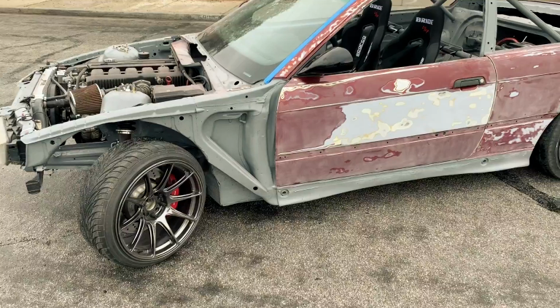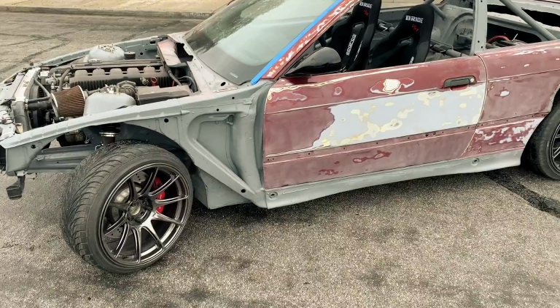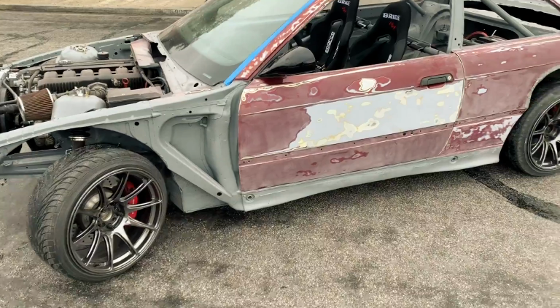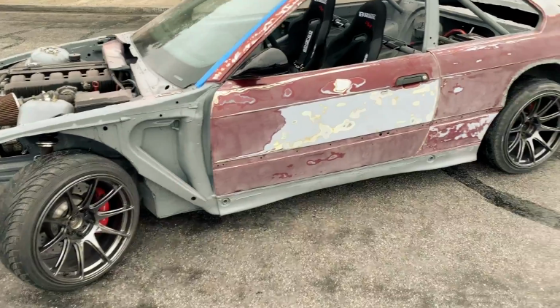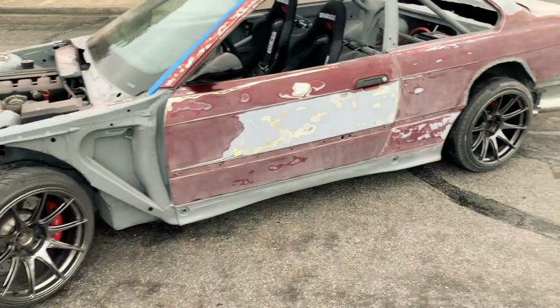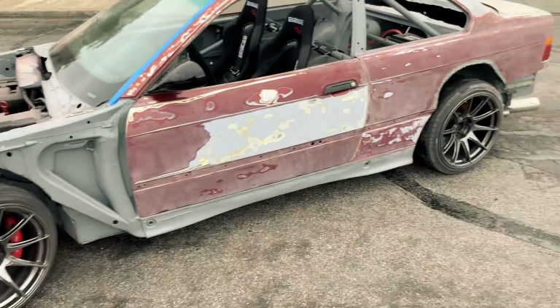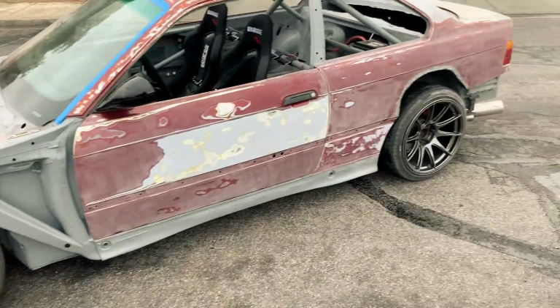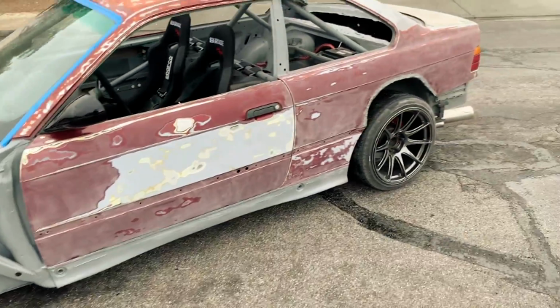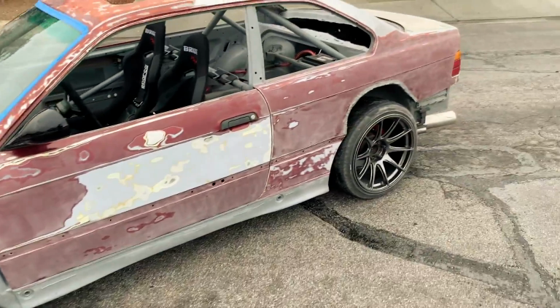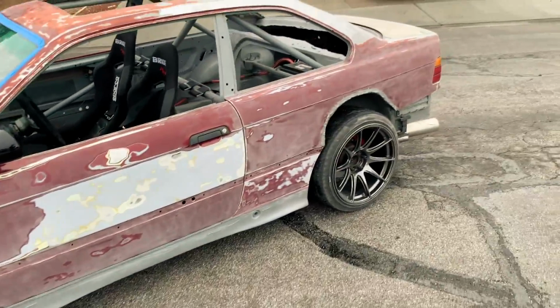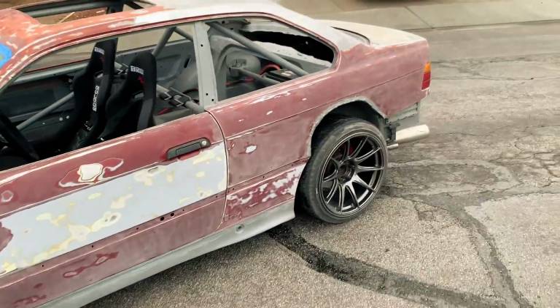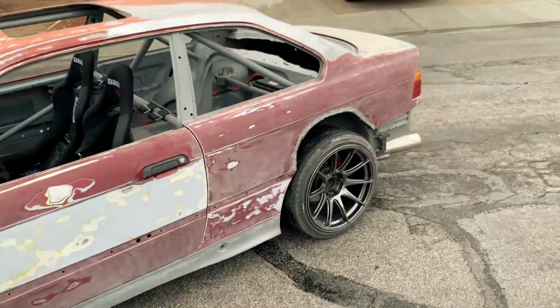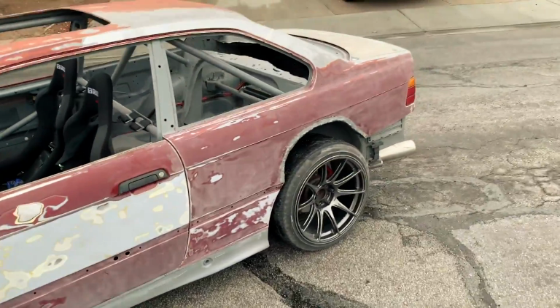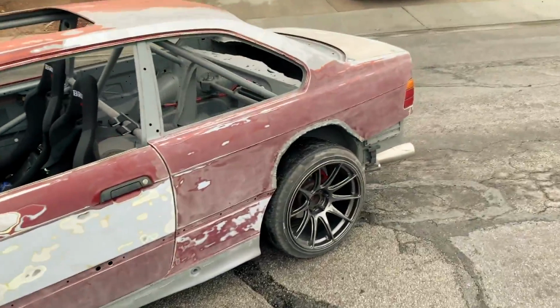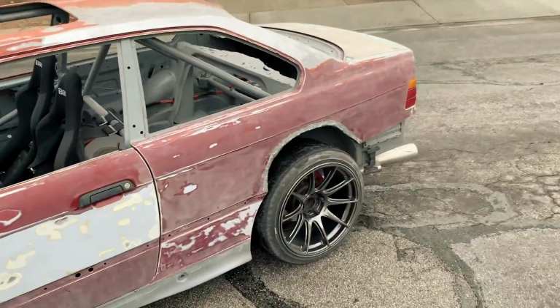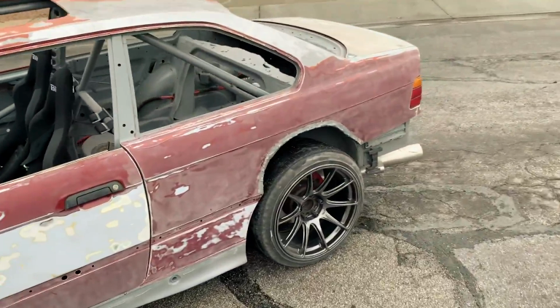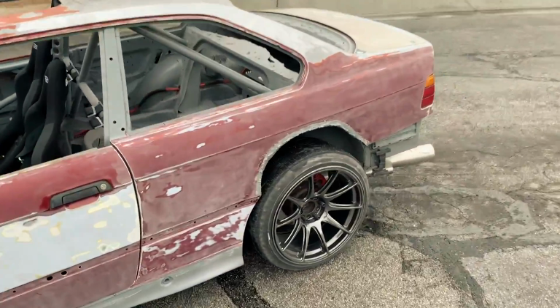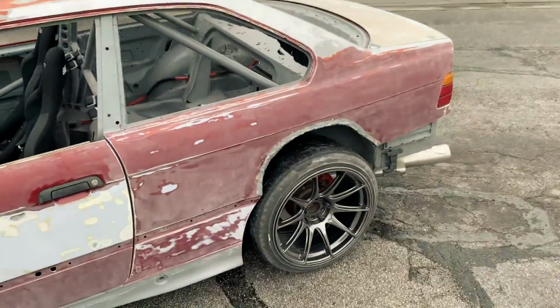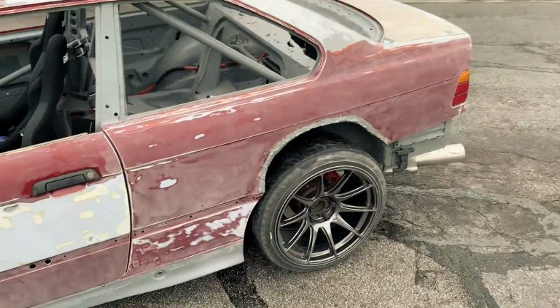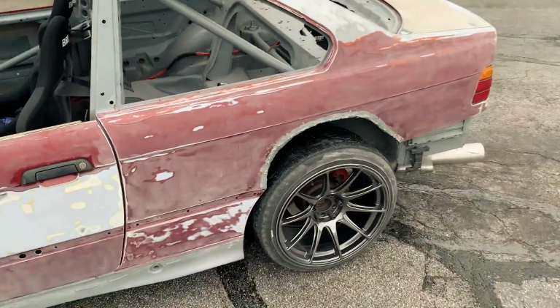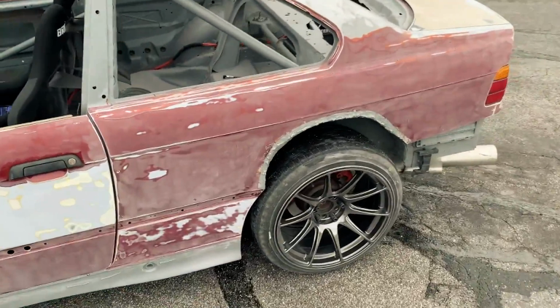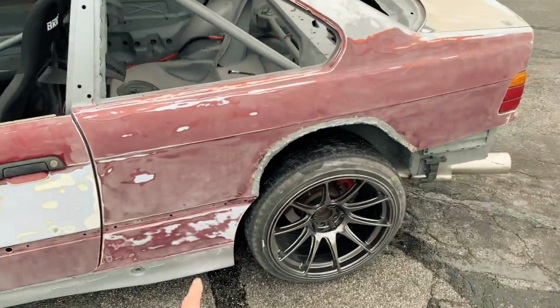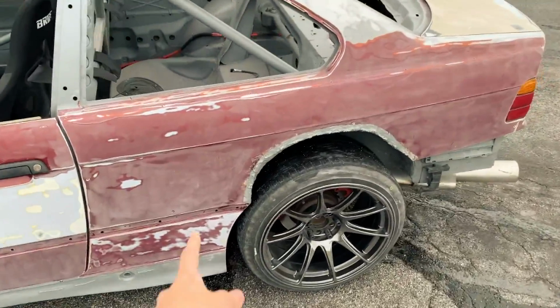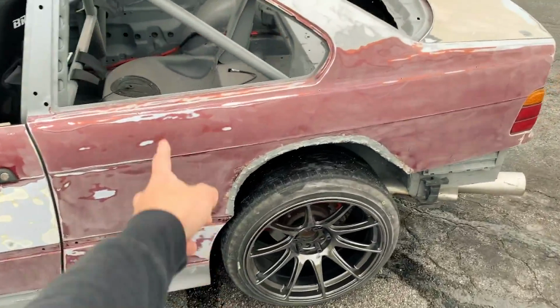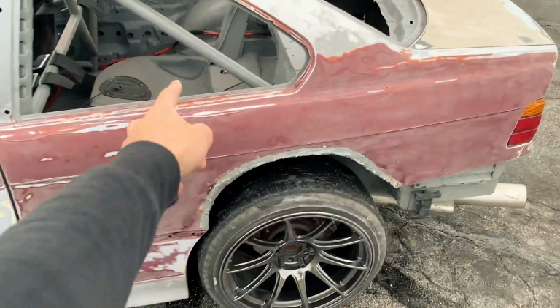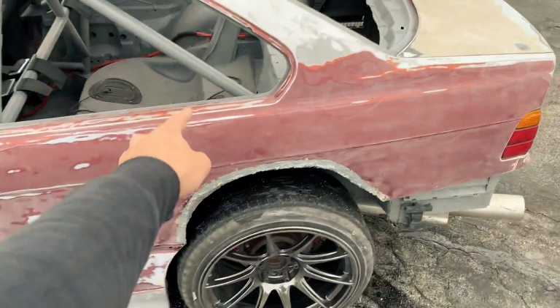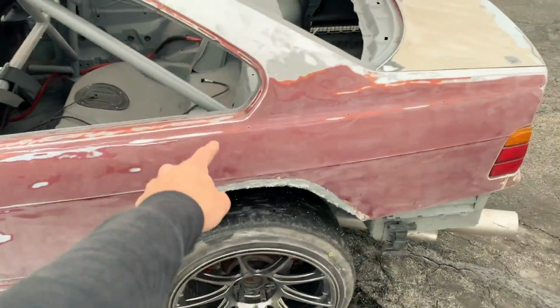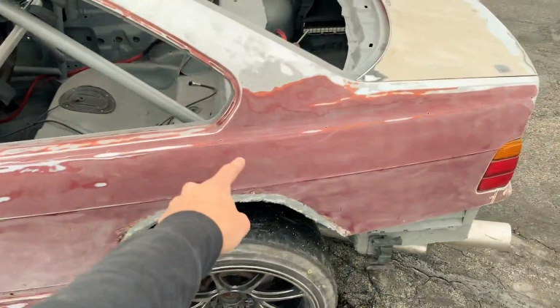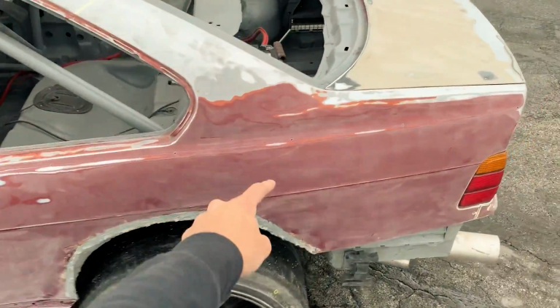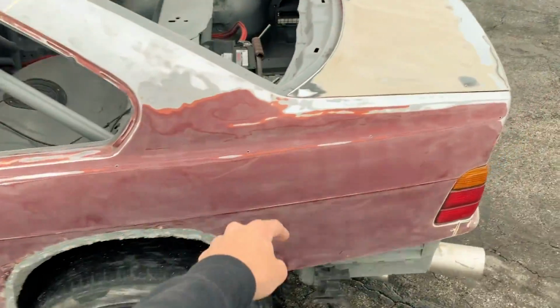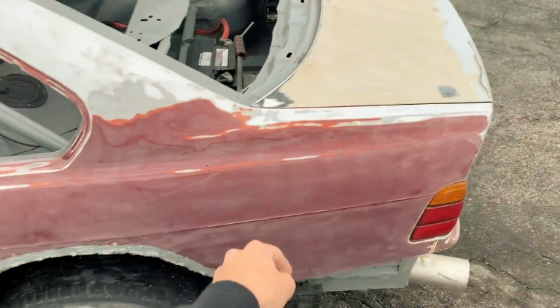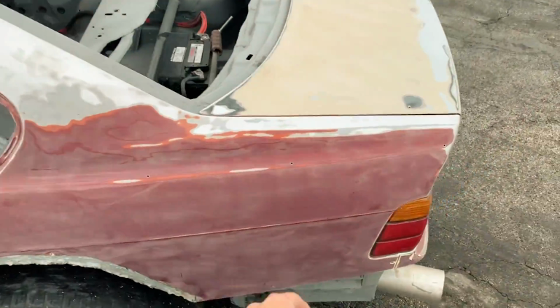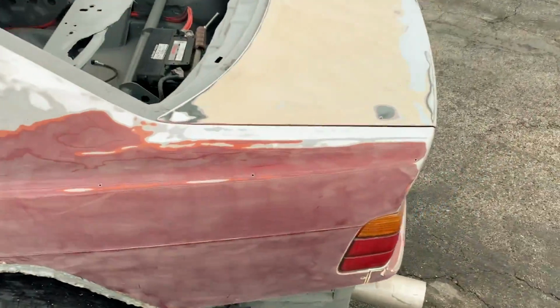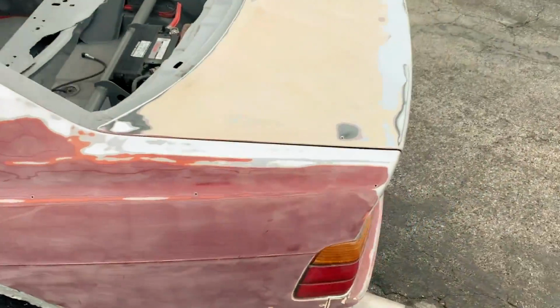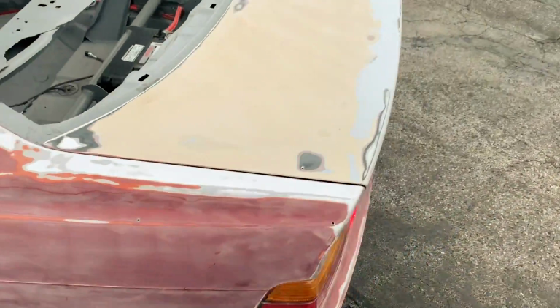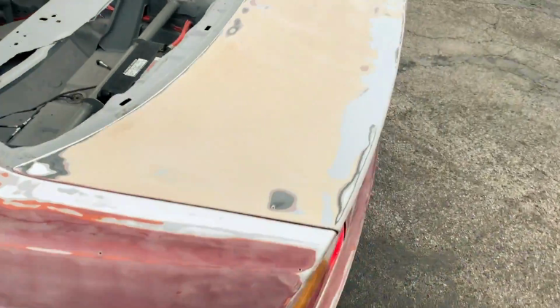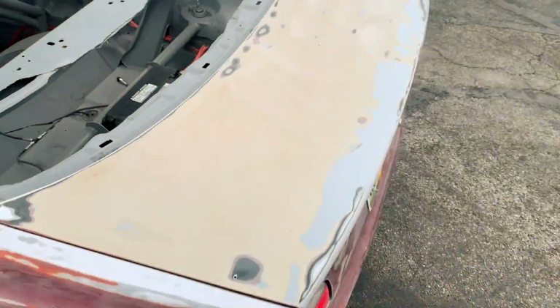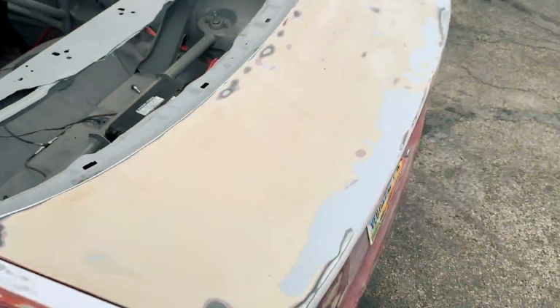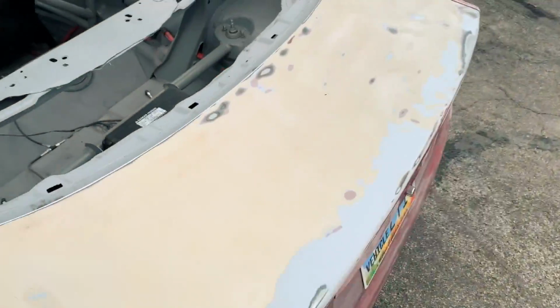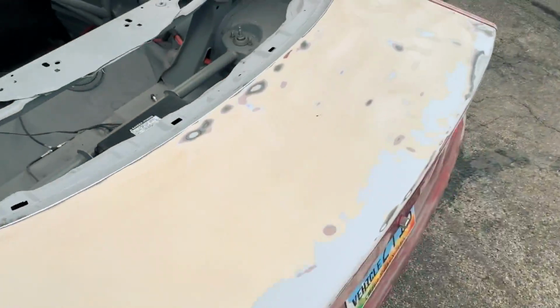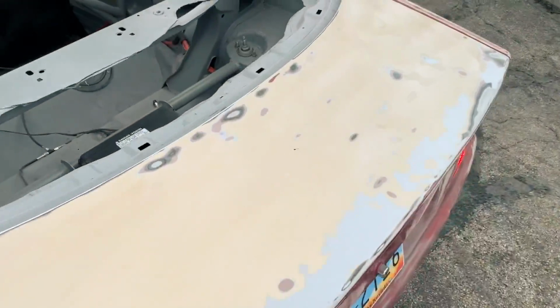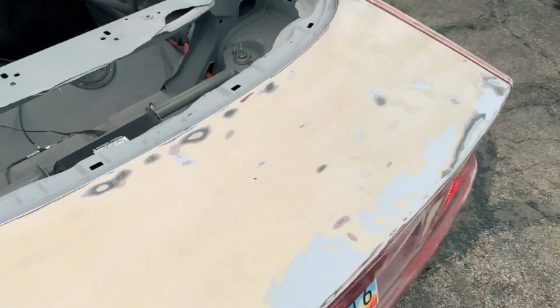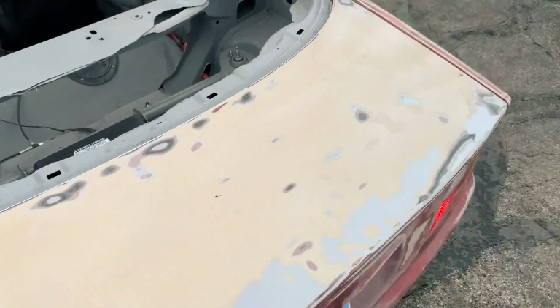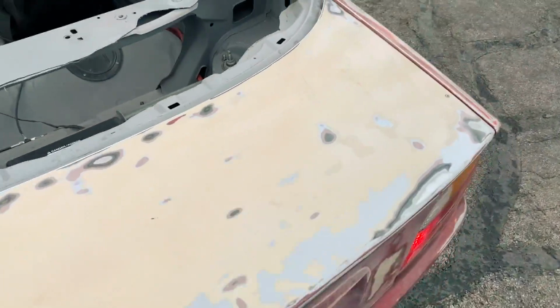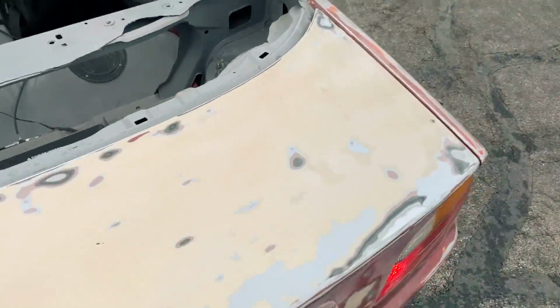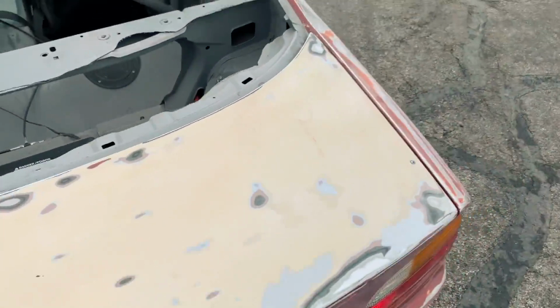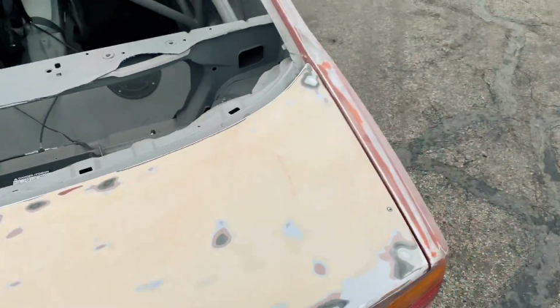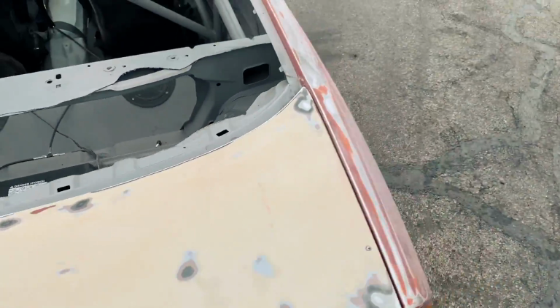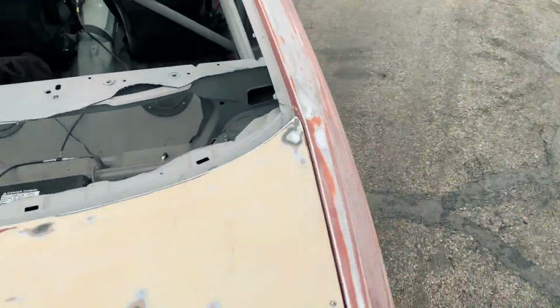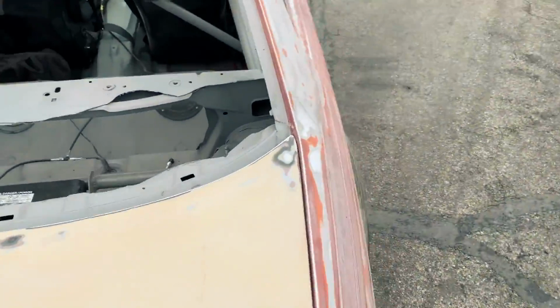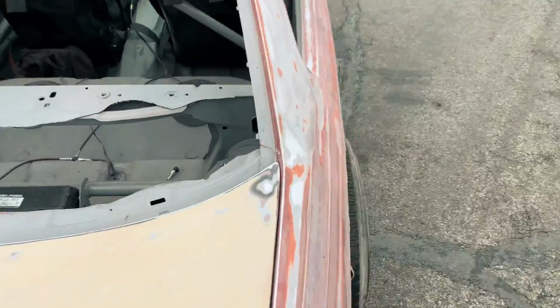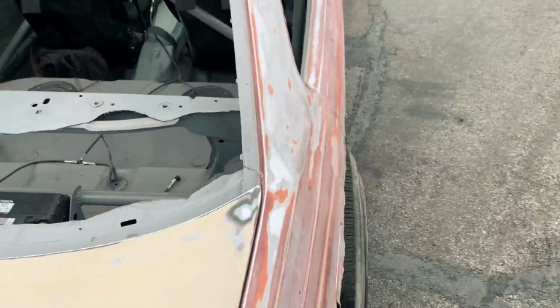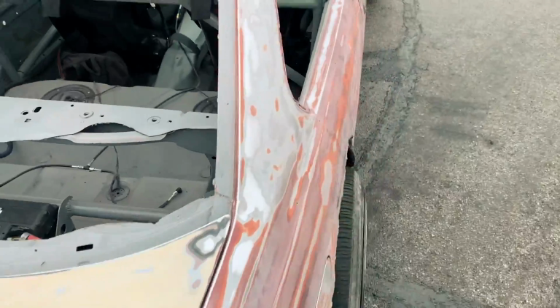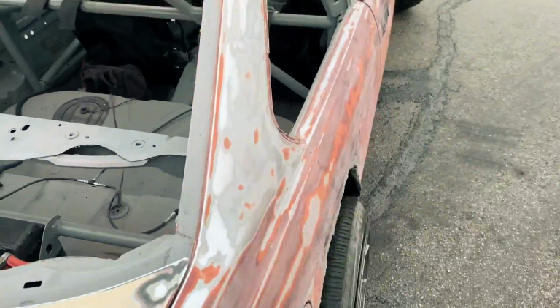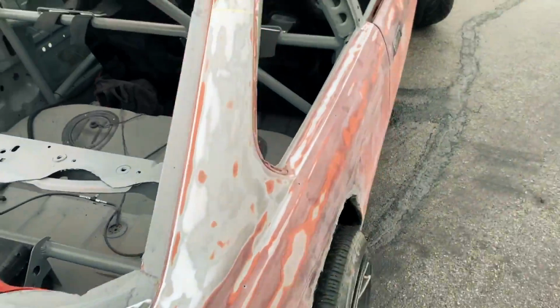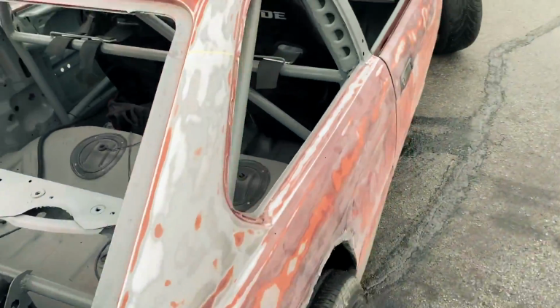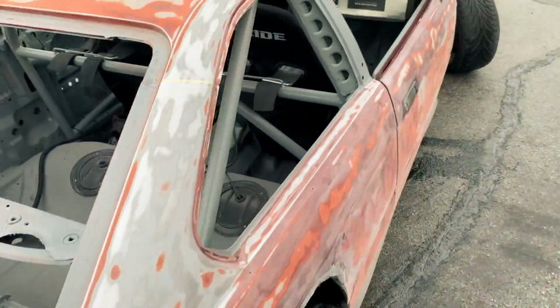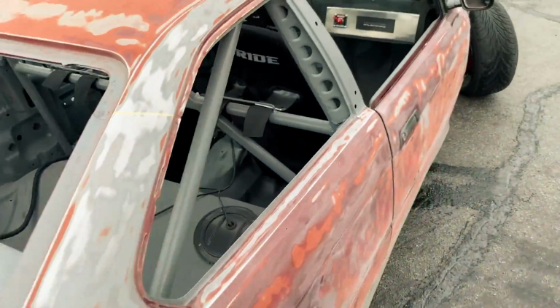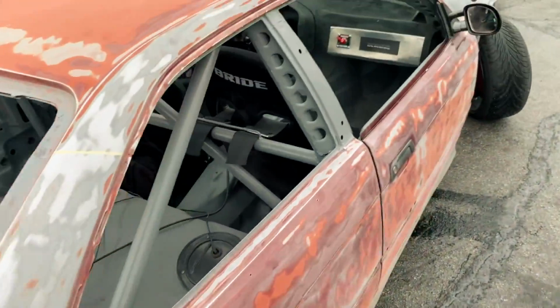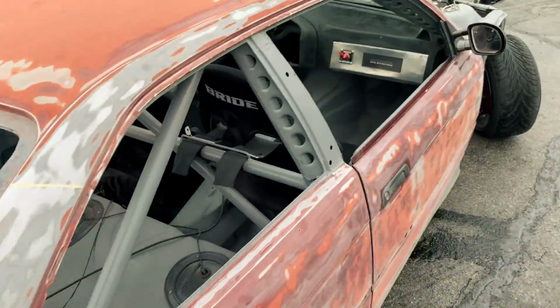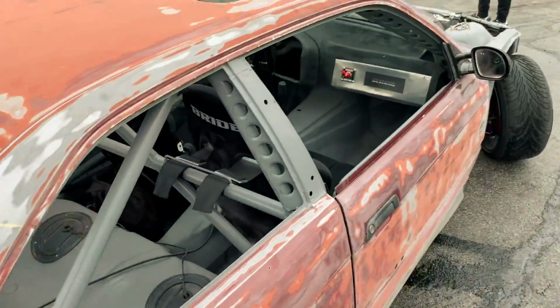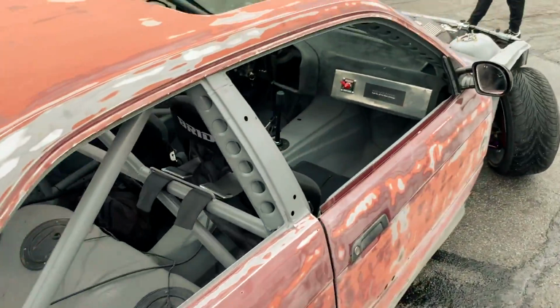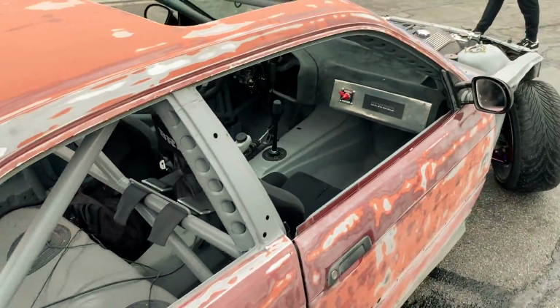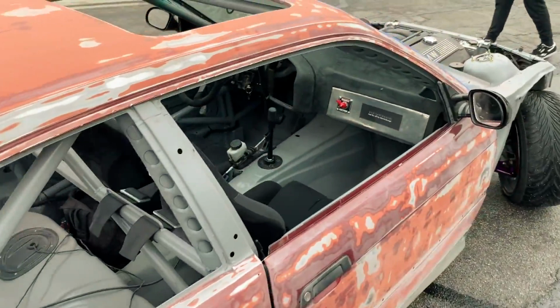Alright, so this is how it's looking right now. We're going to finish up just some of the paint, final little spots, clean it off, take it to the house, and hopefully get a primer today.